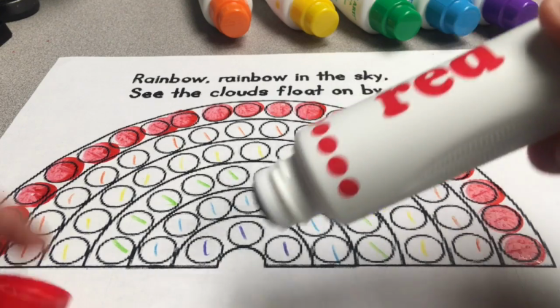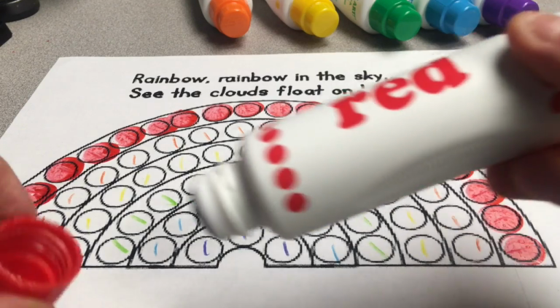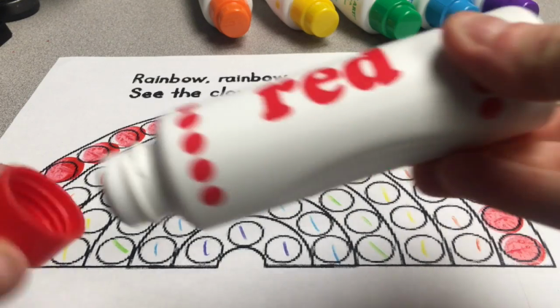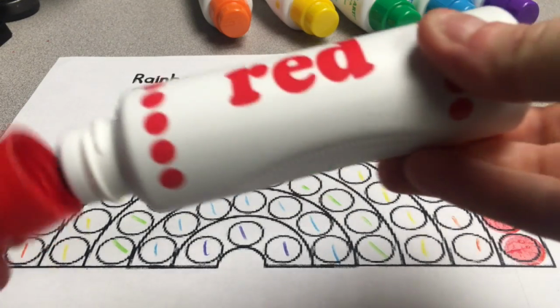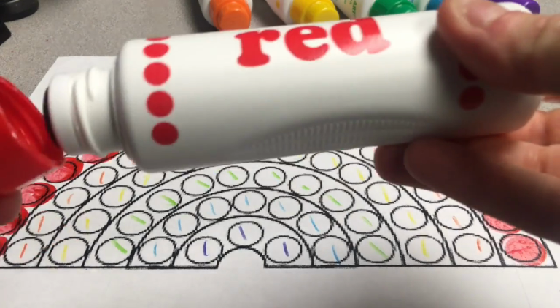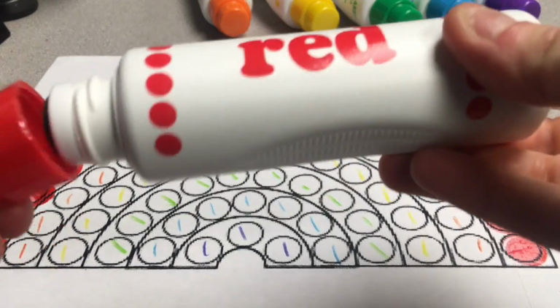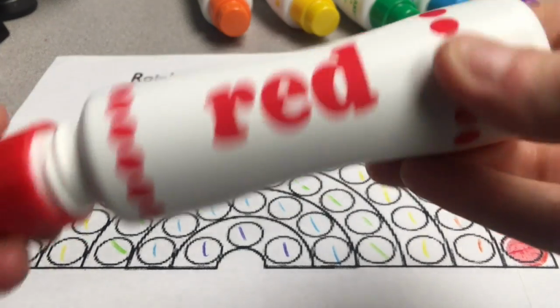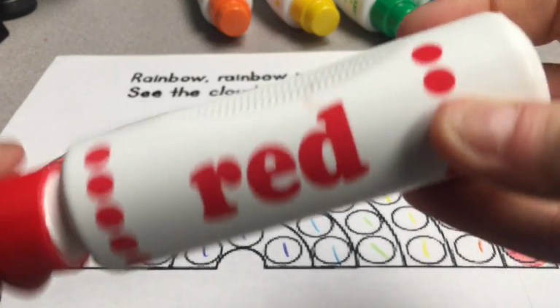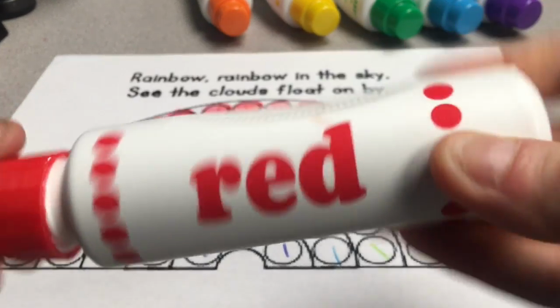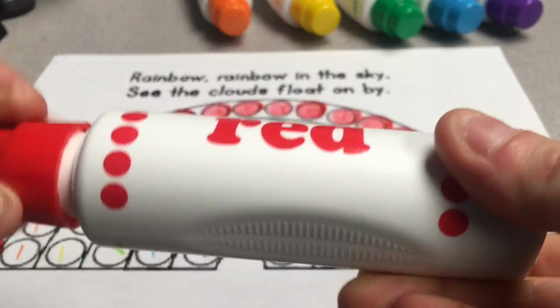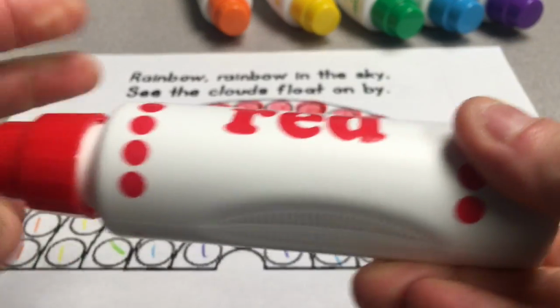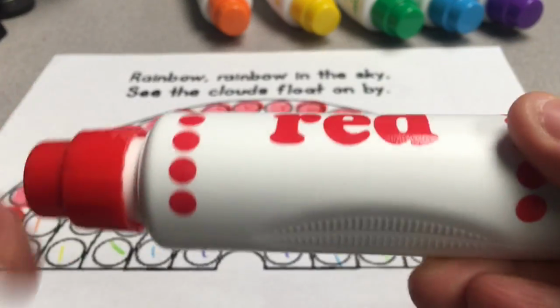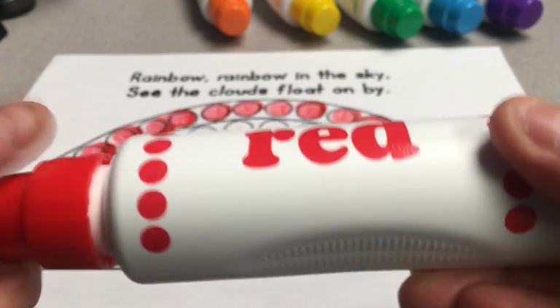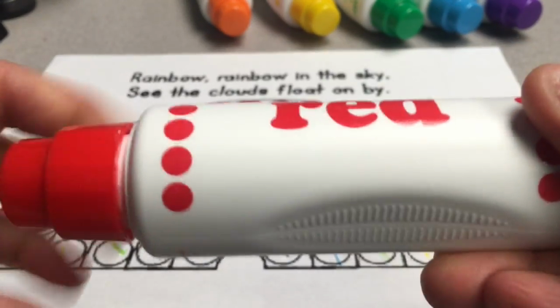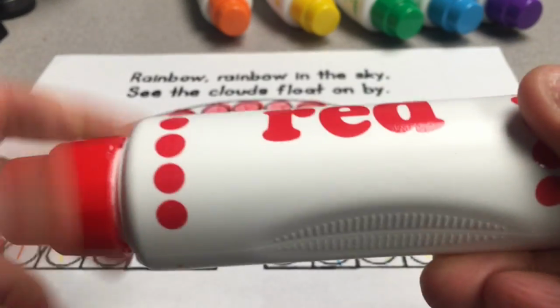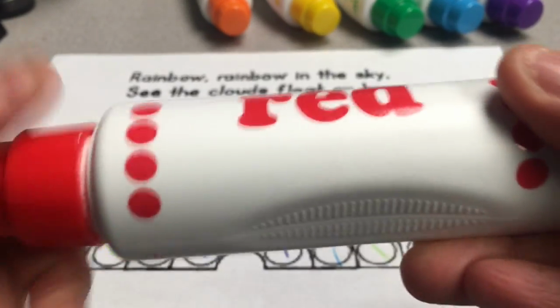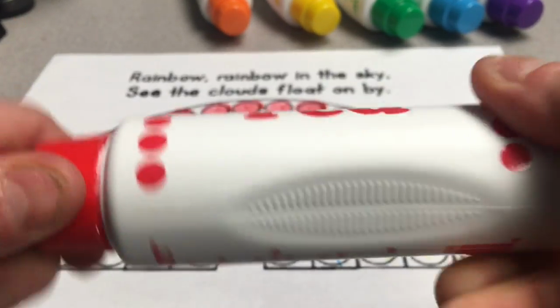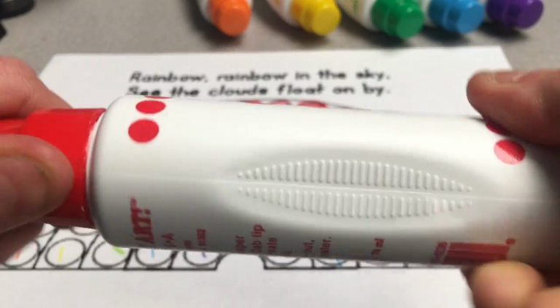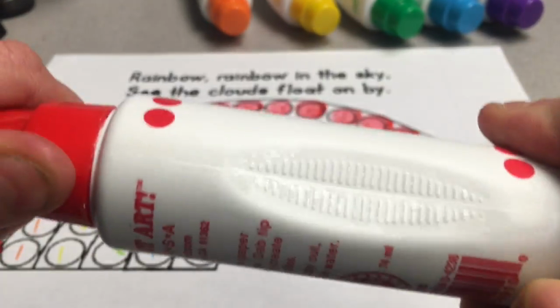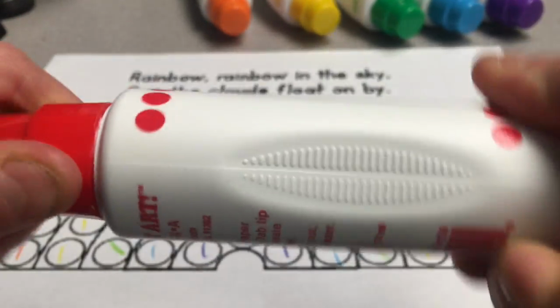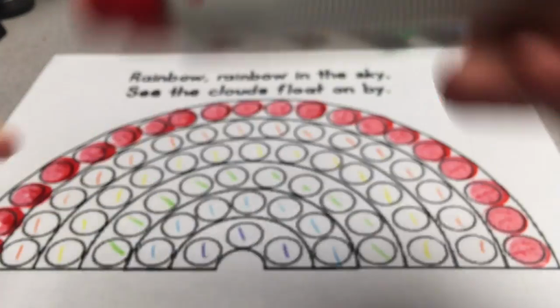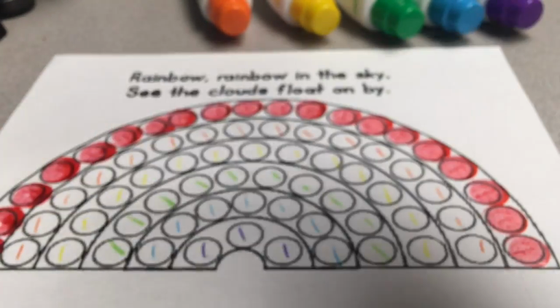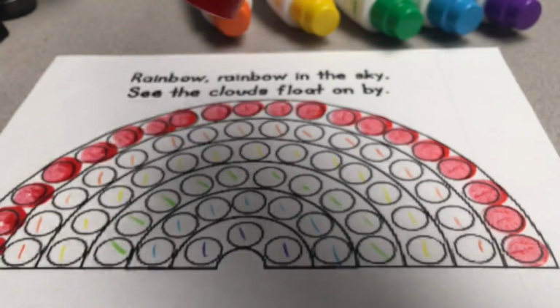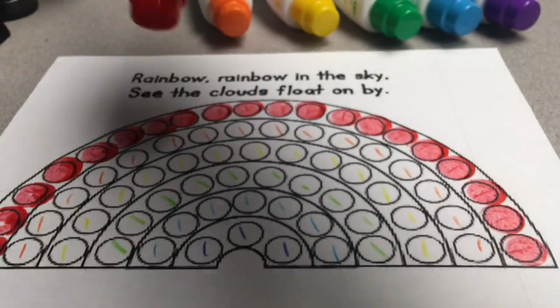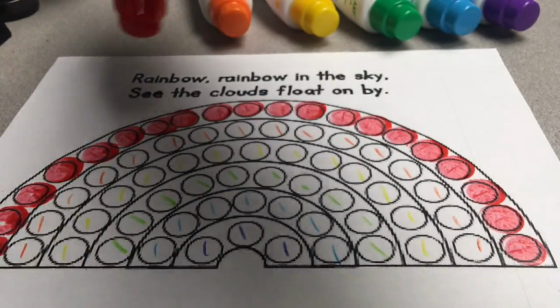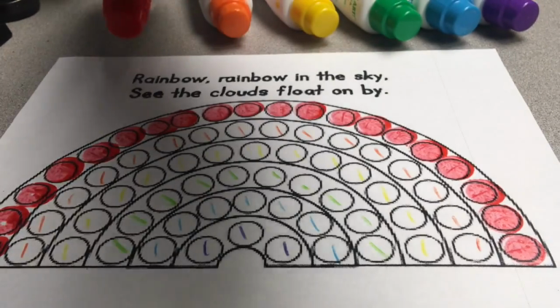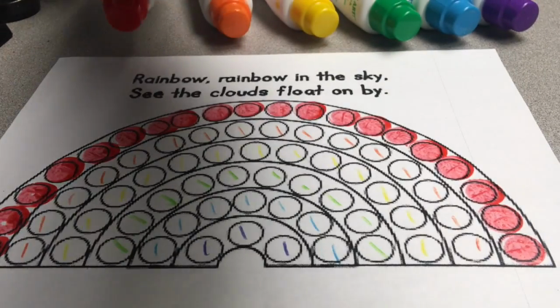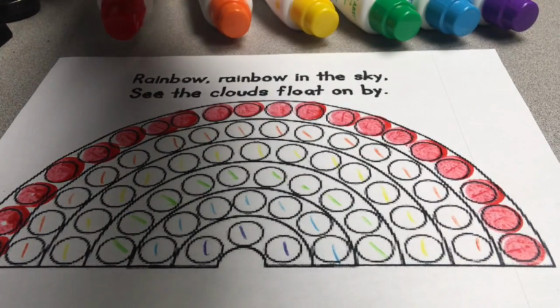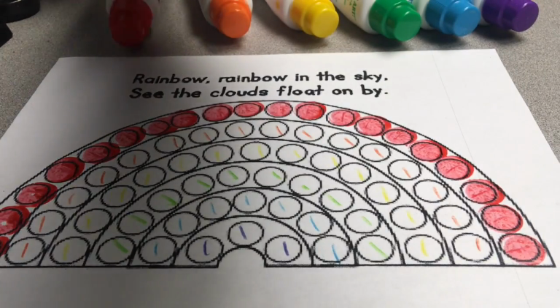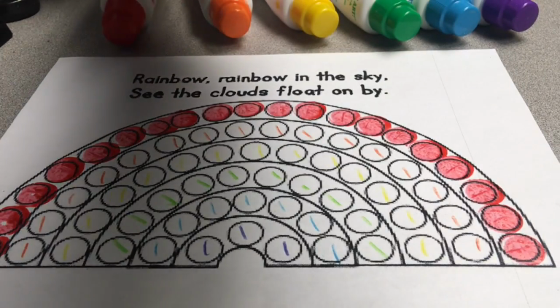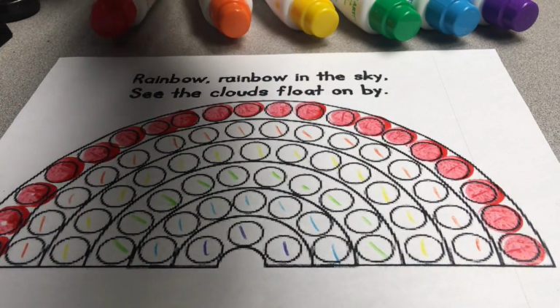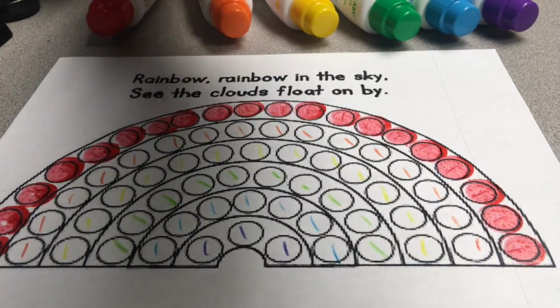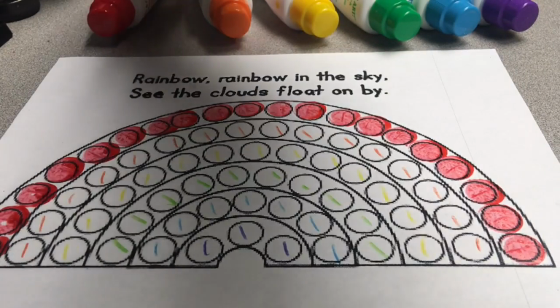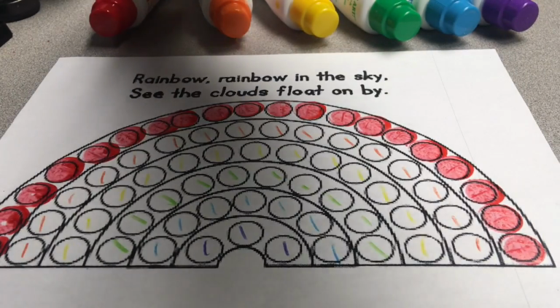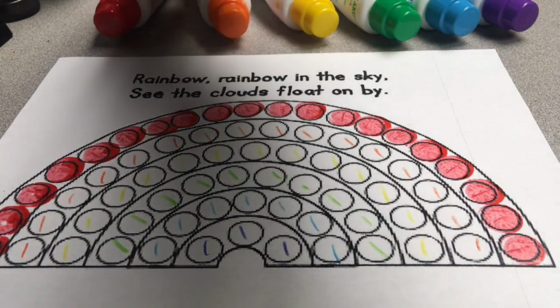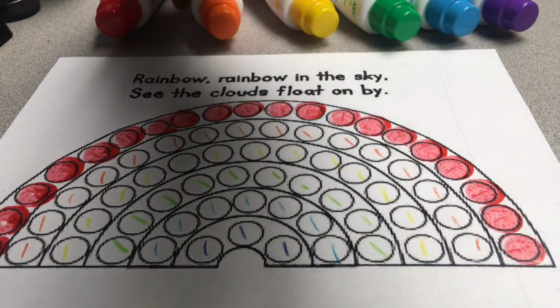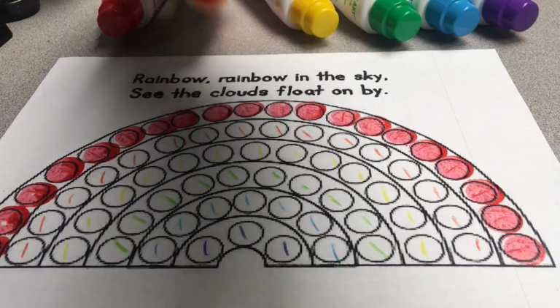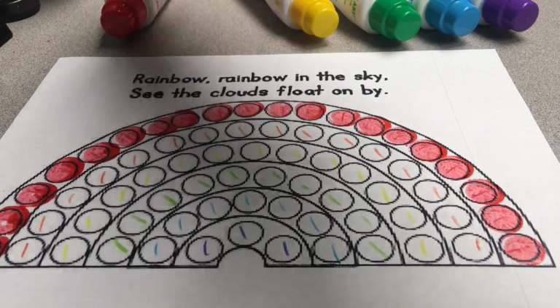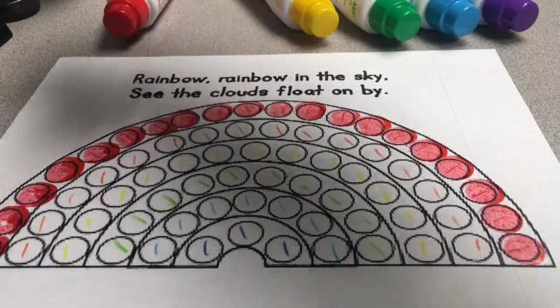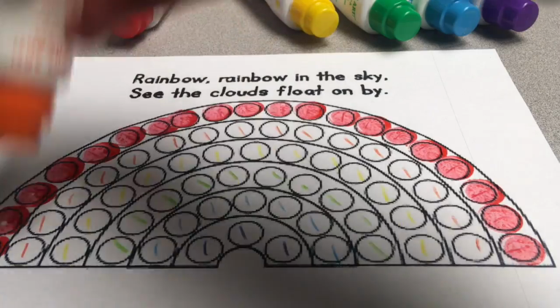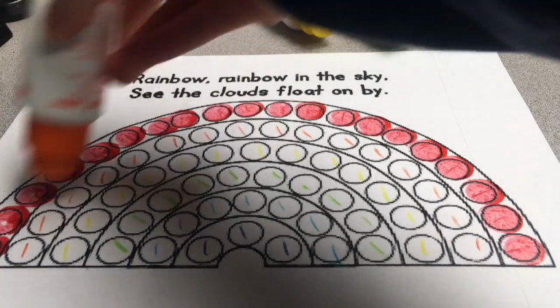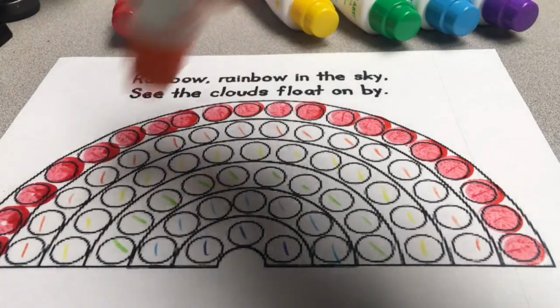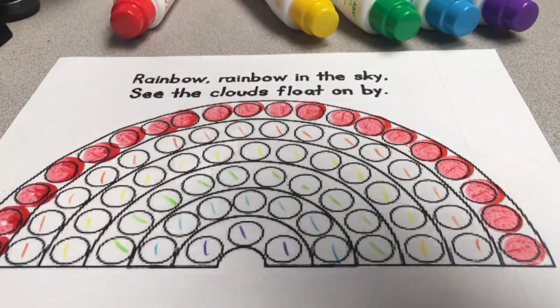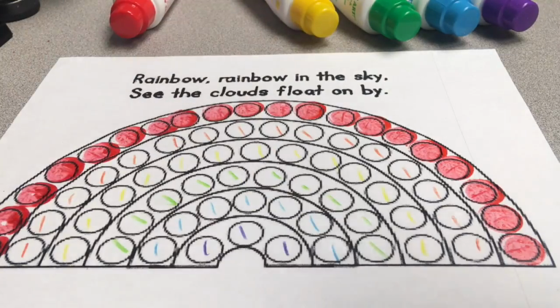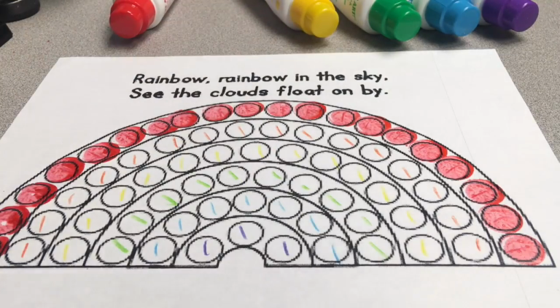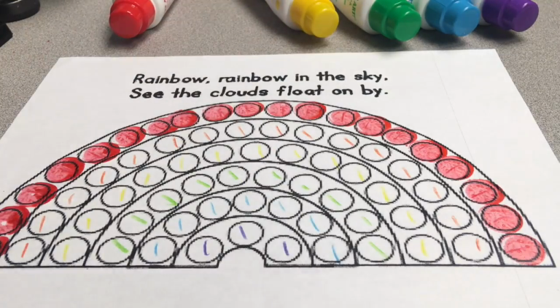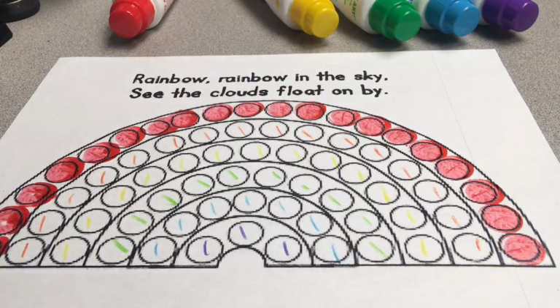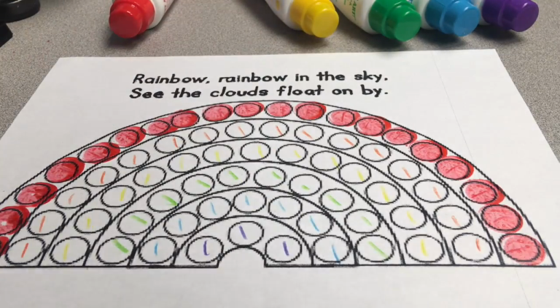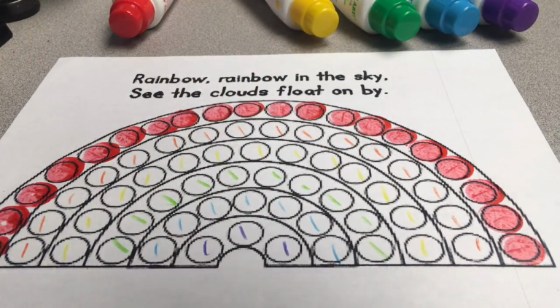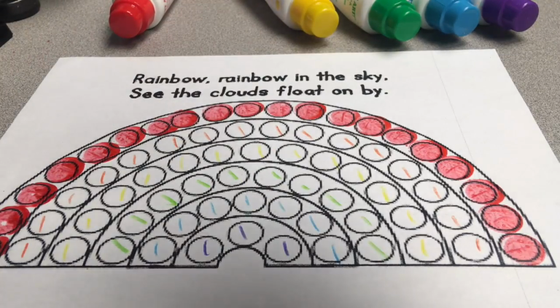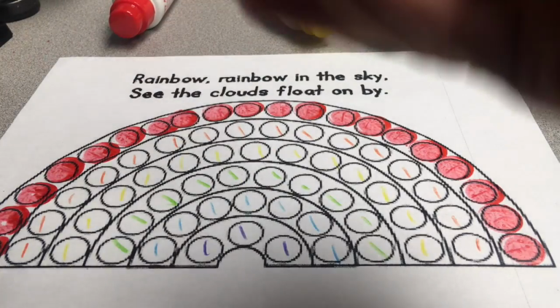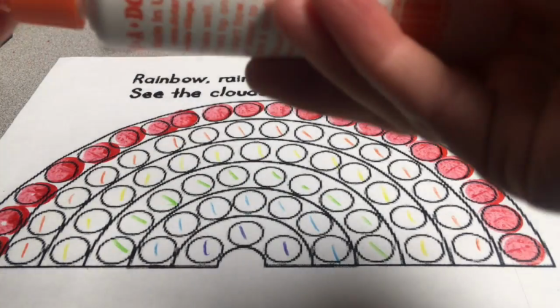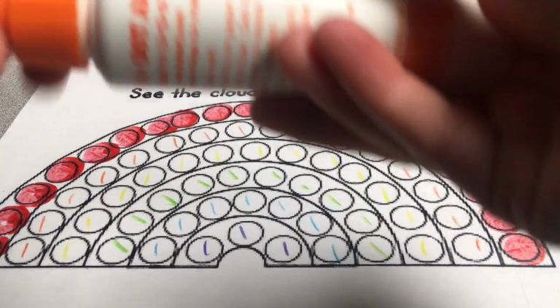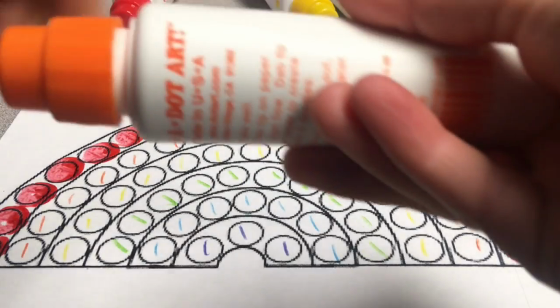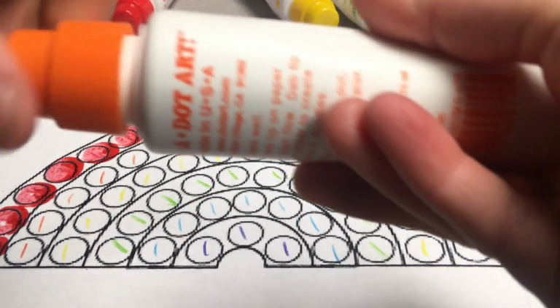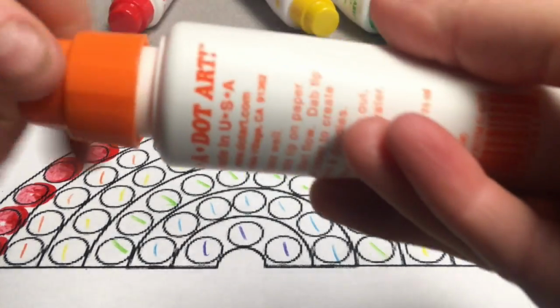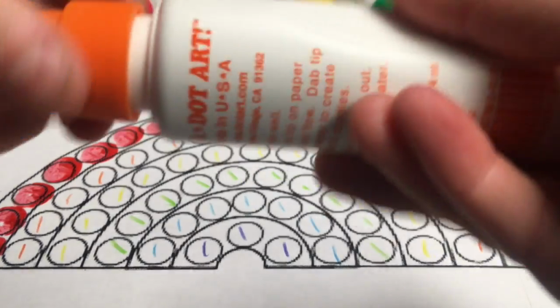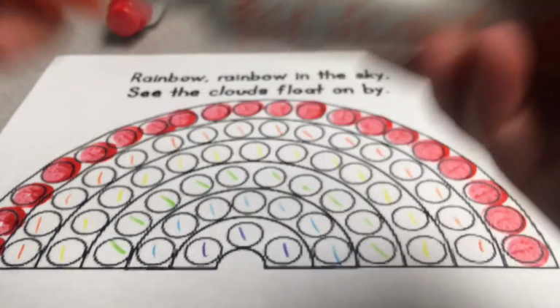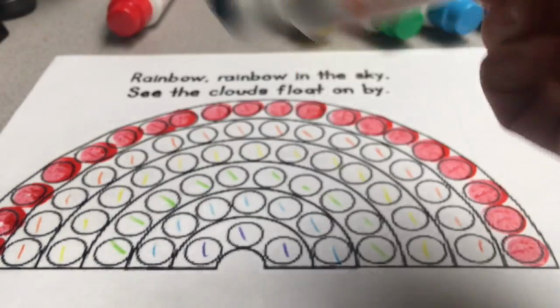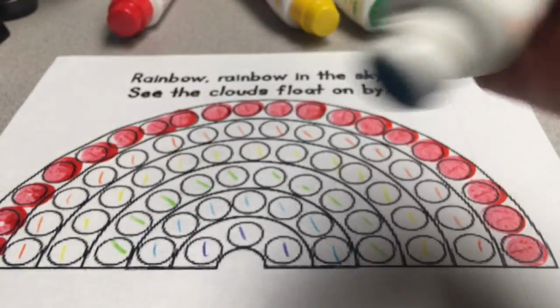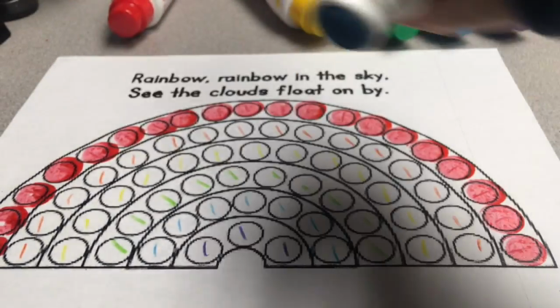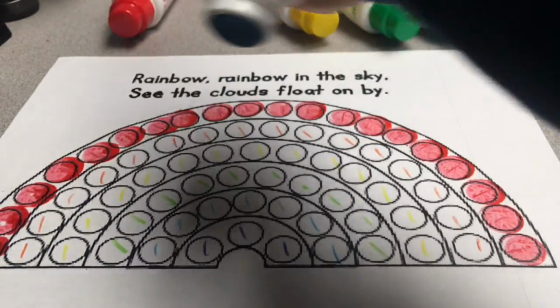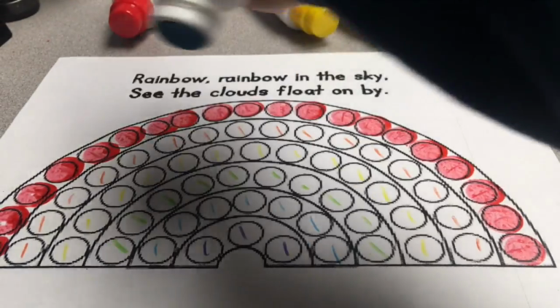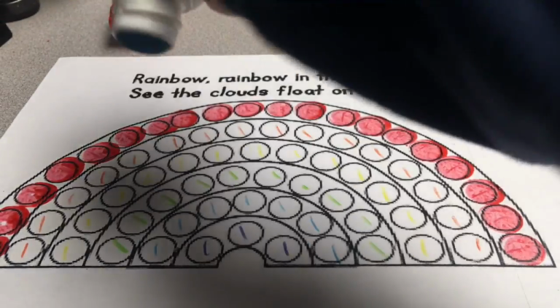So I'm going to take the cap and I'm going to twist, twist, twist on tight. Alright, now it's time for orange. Twist, twist, twist. Take it off.